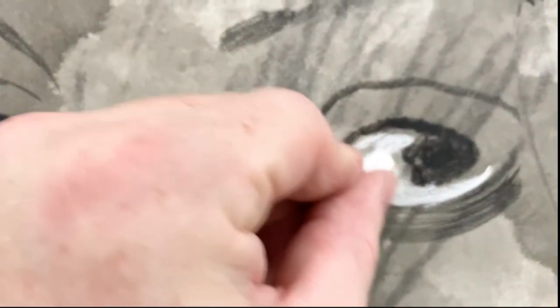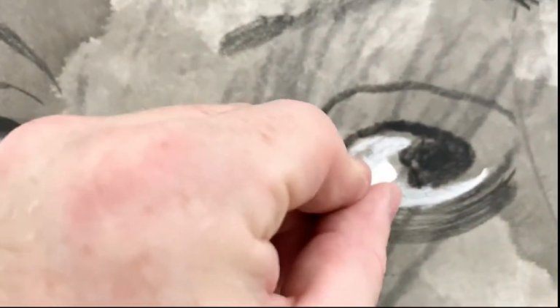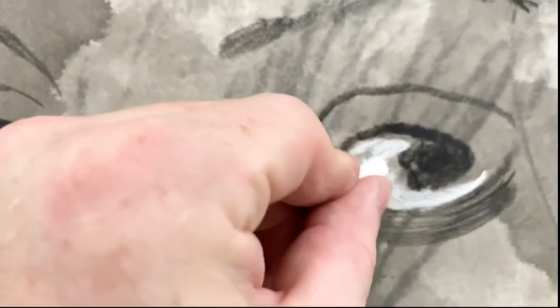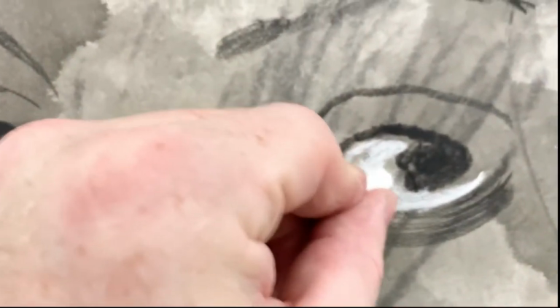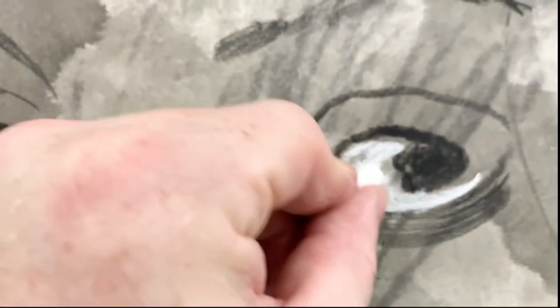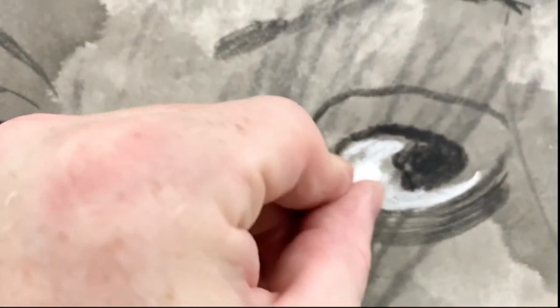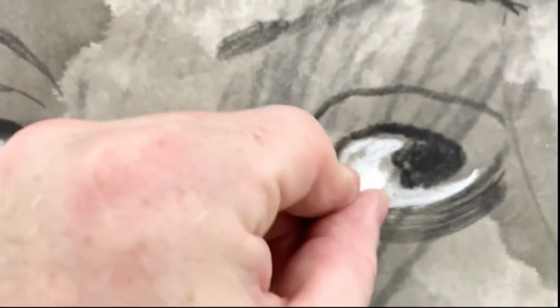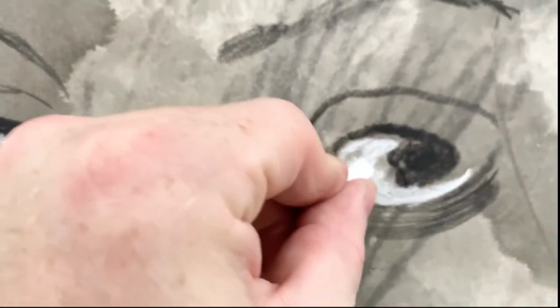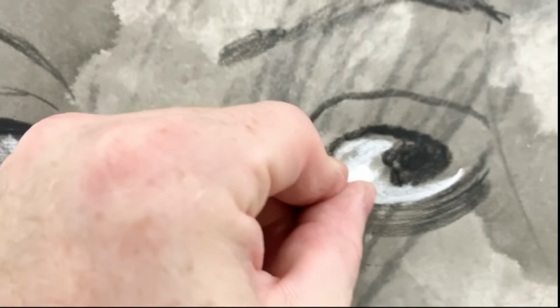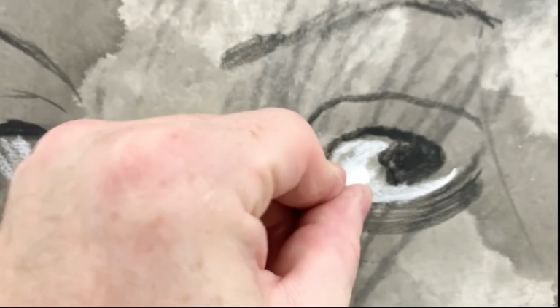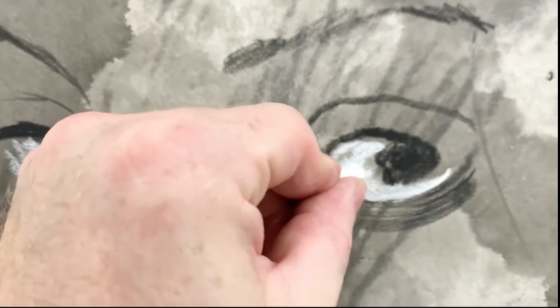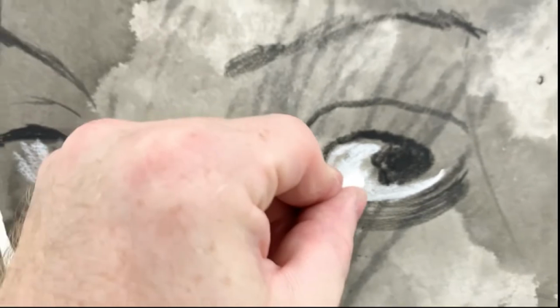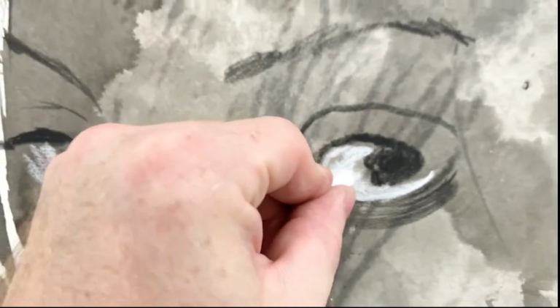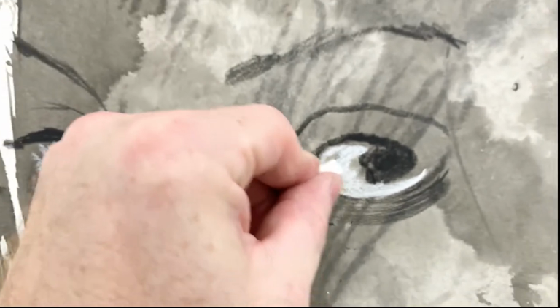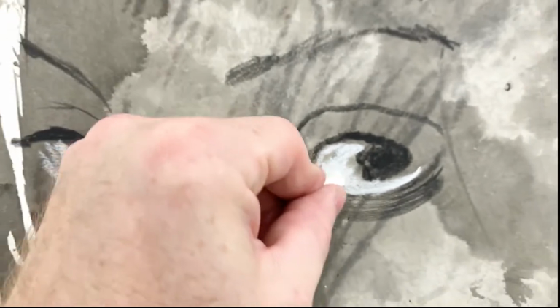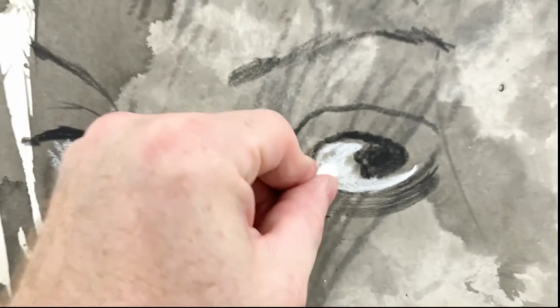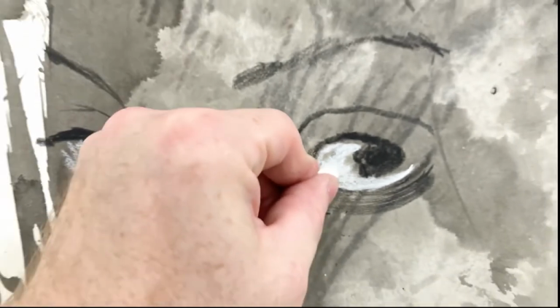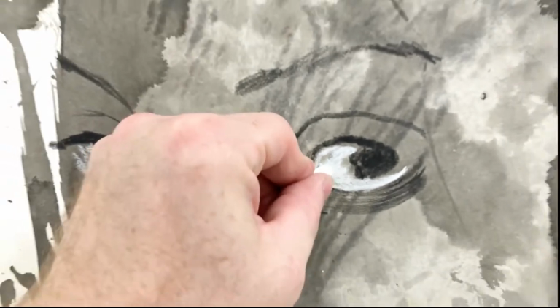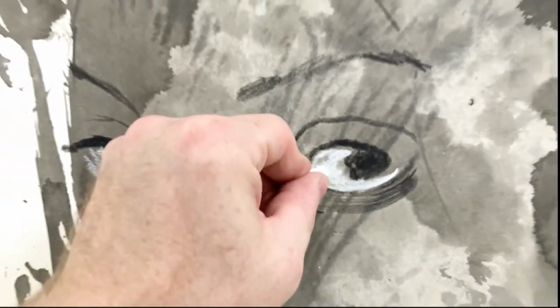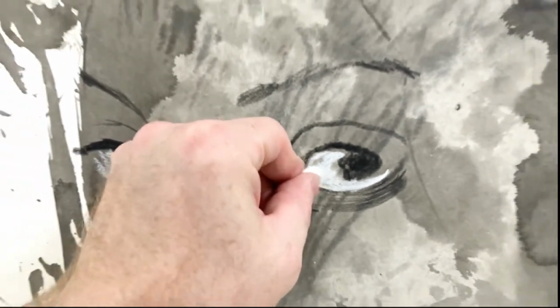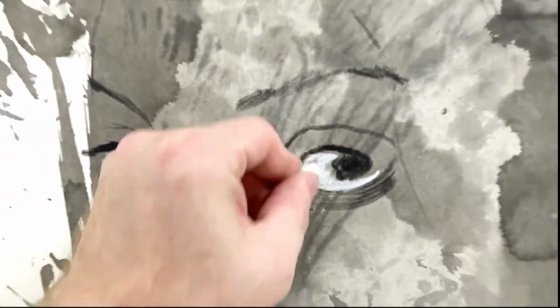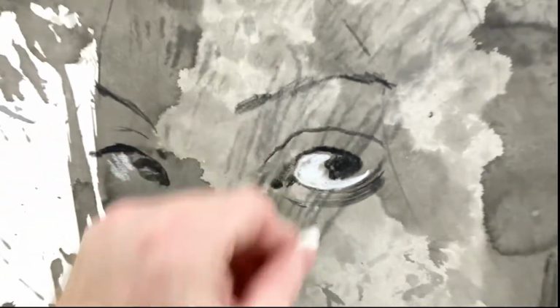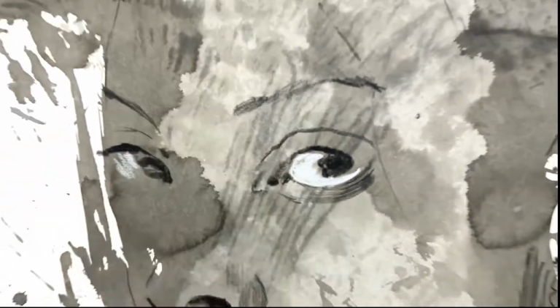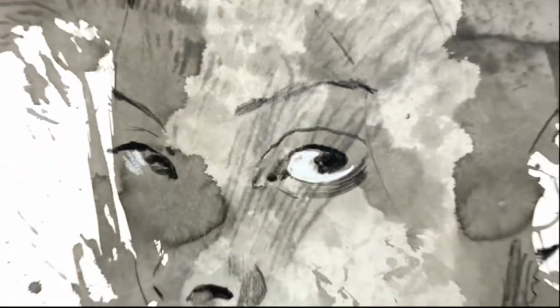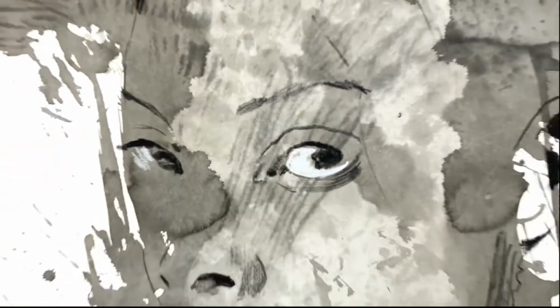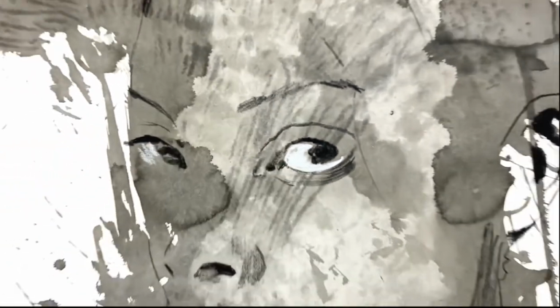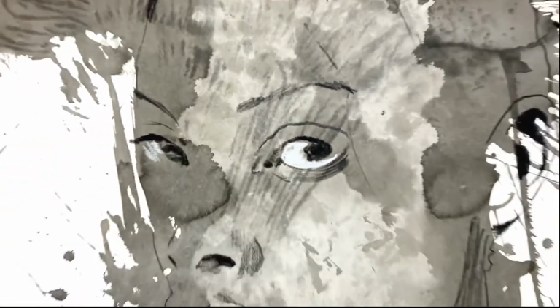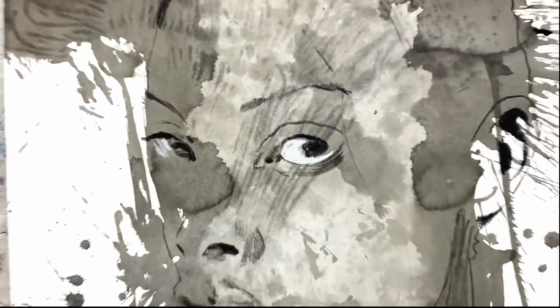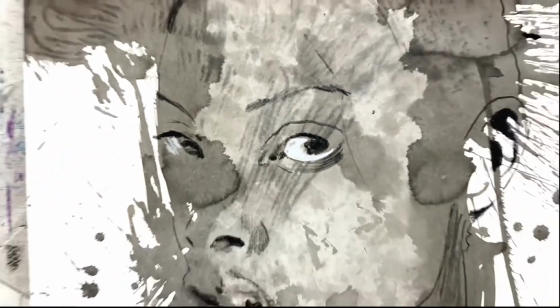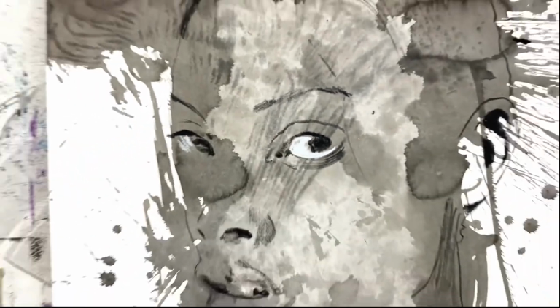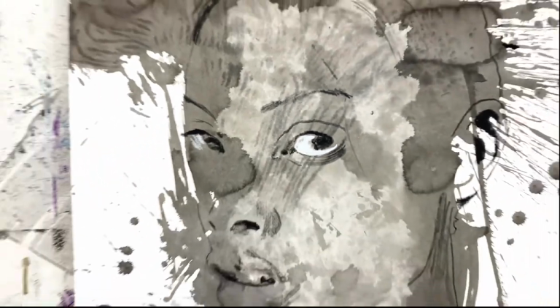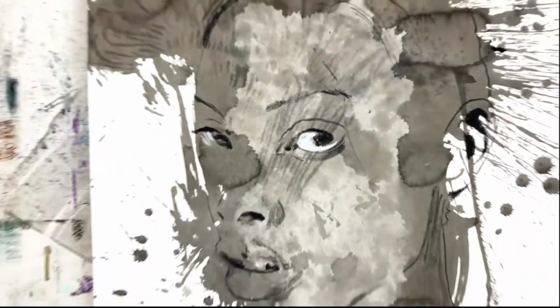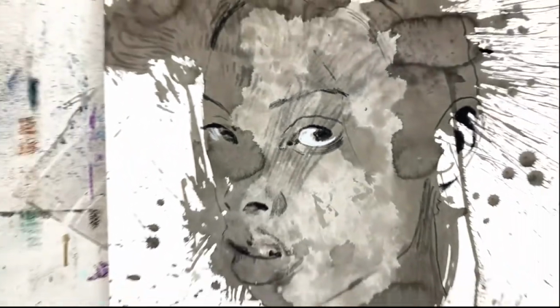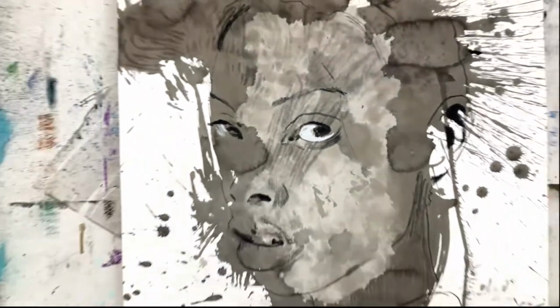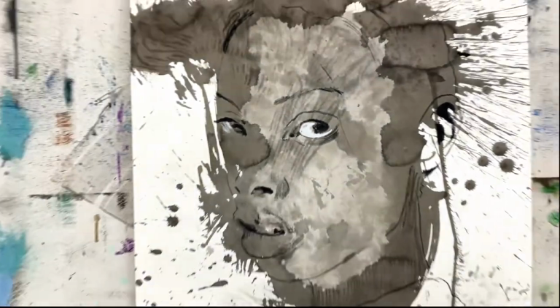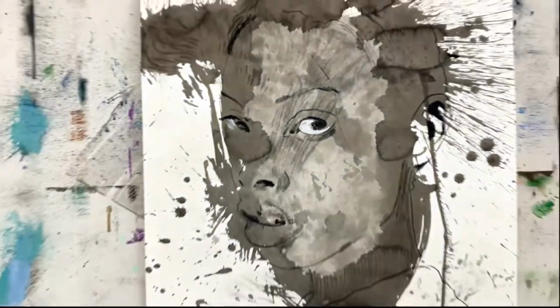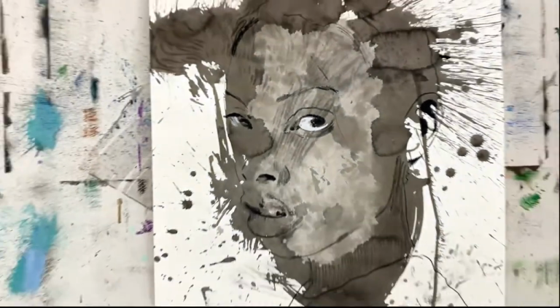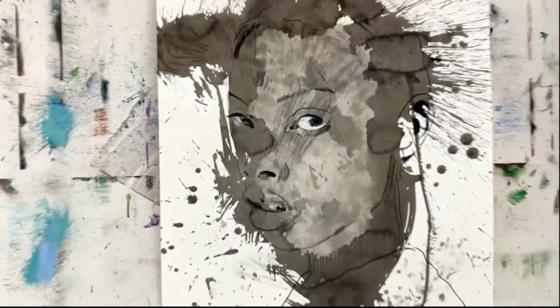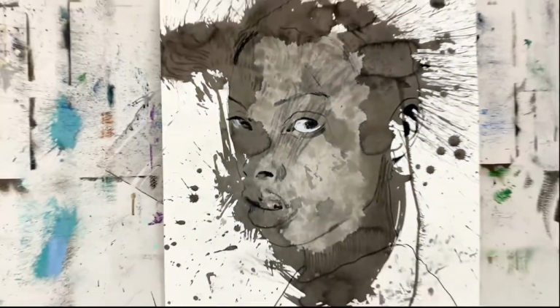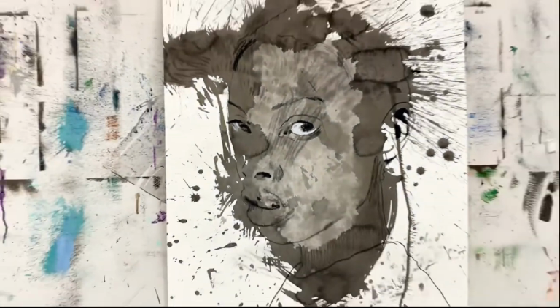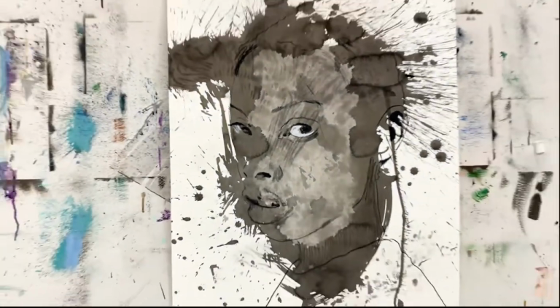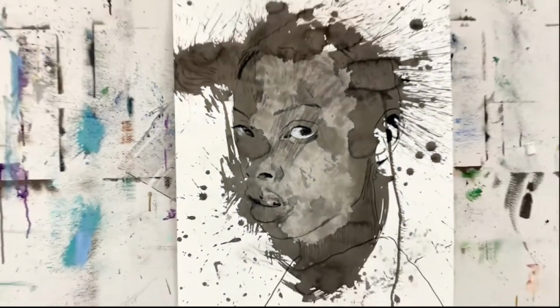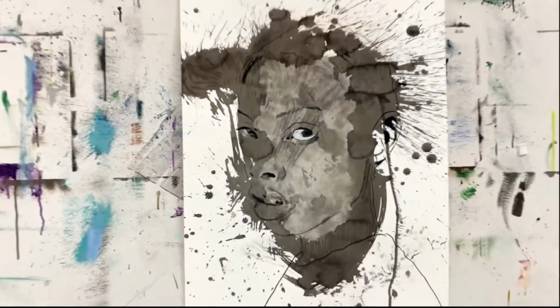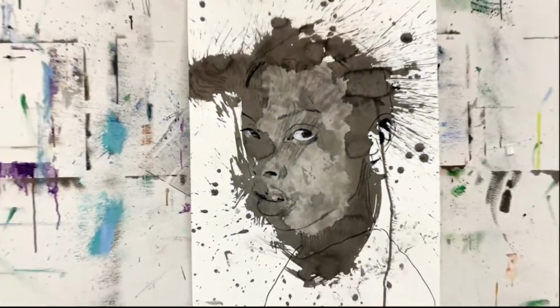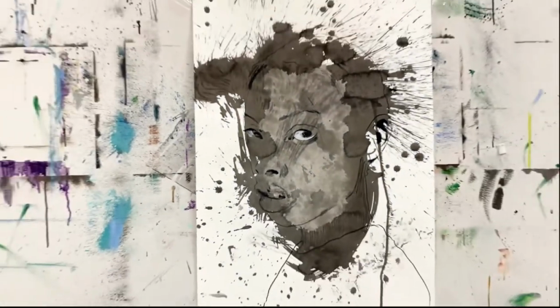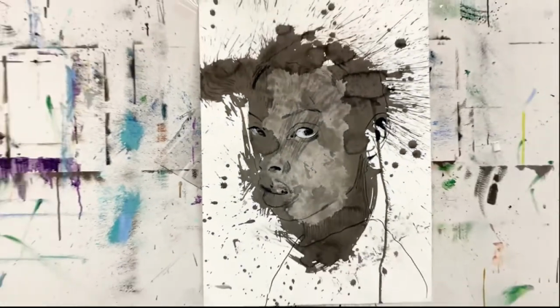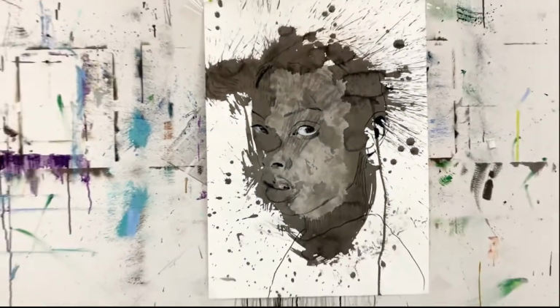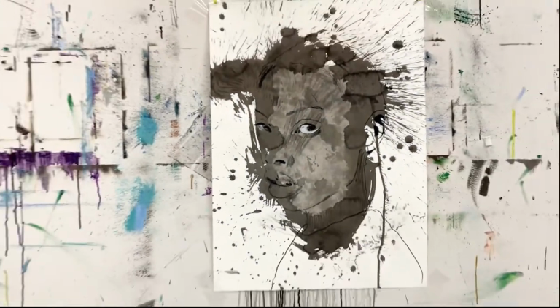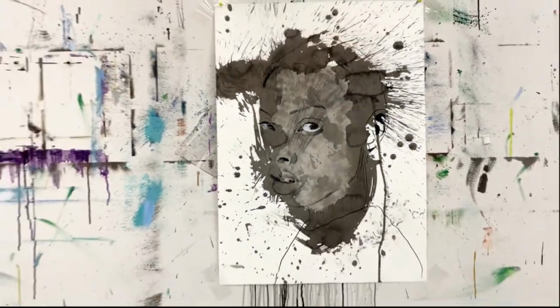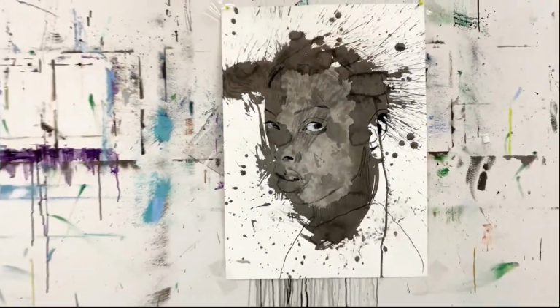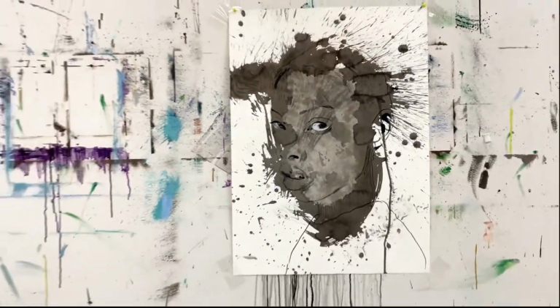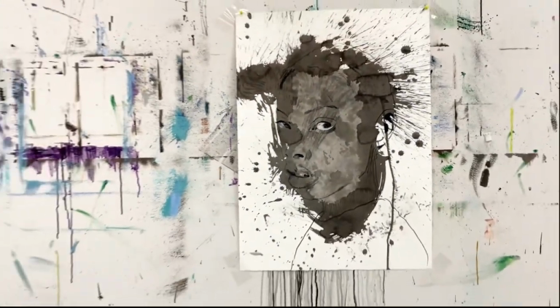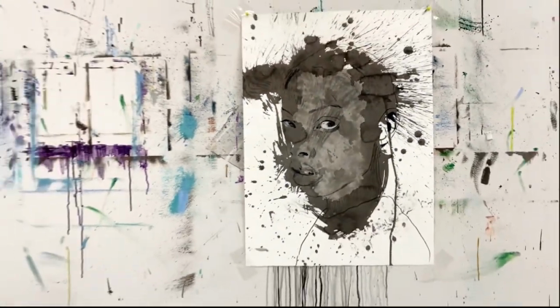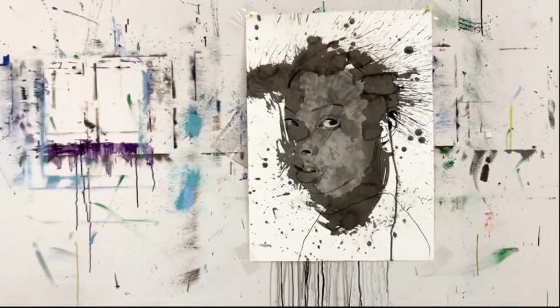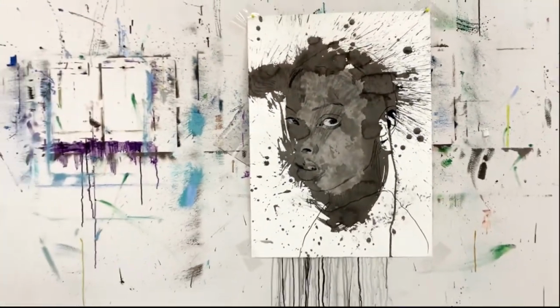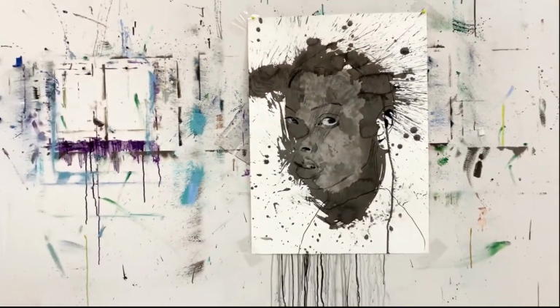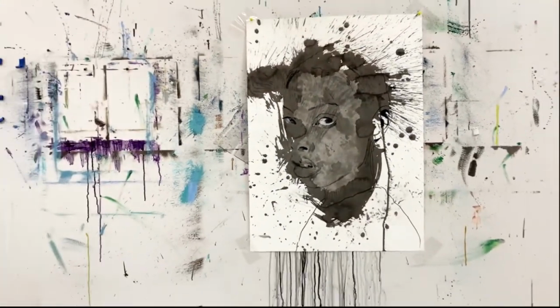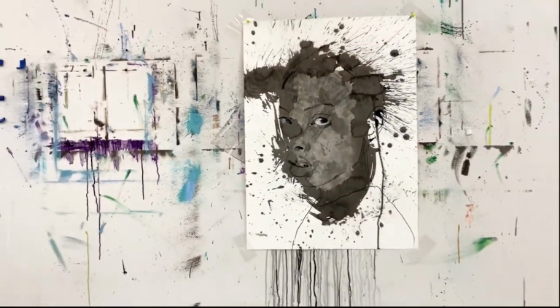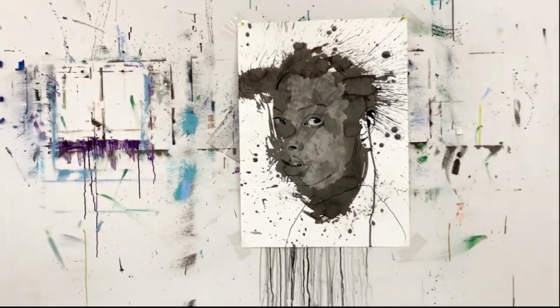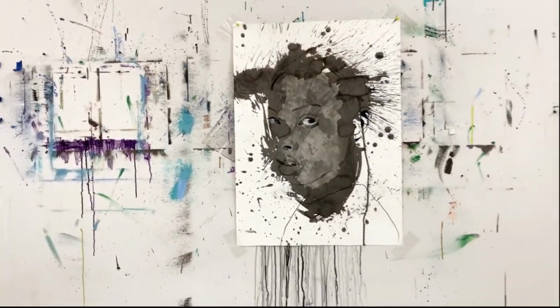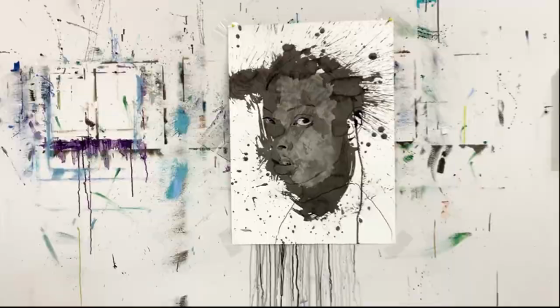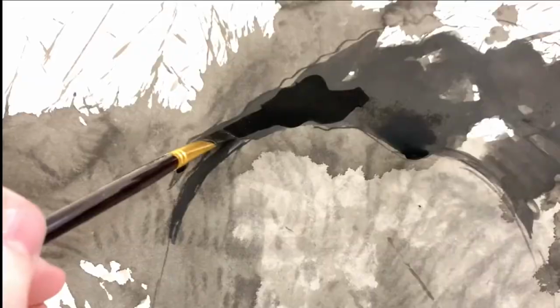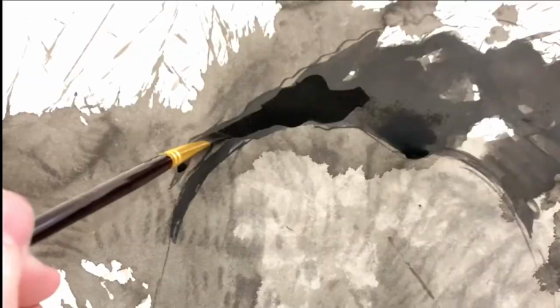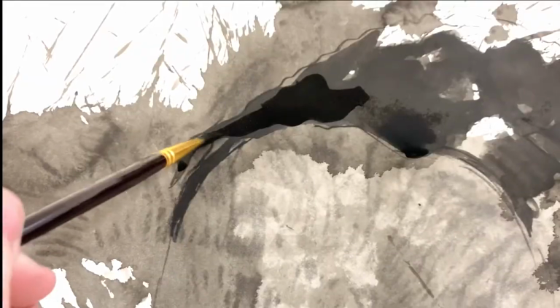Let me show you the results. It's a pretty large drawing painting, and I'm happy with the results.